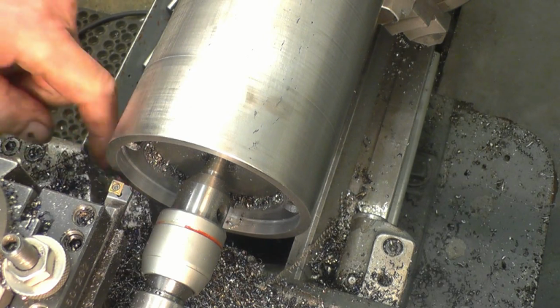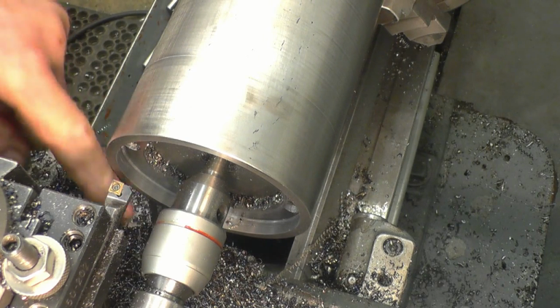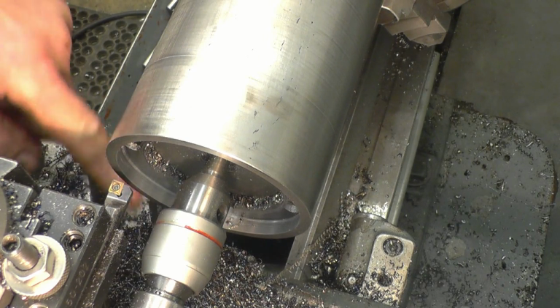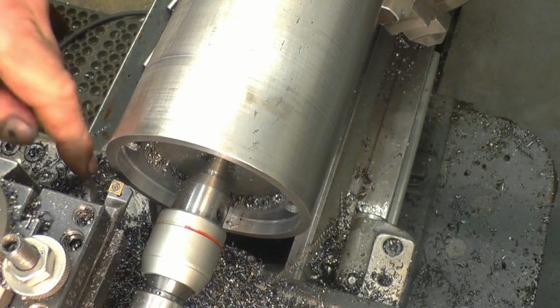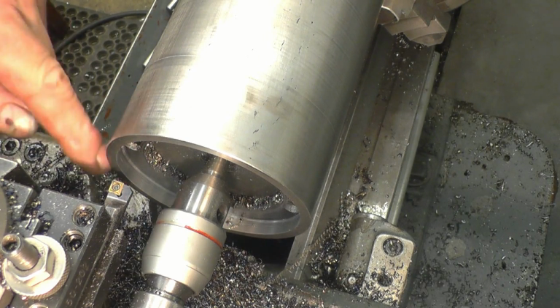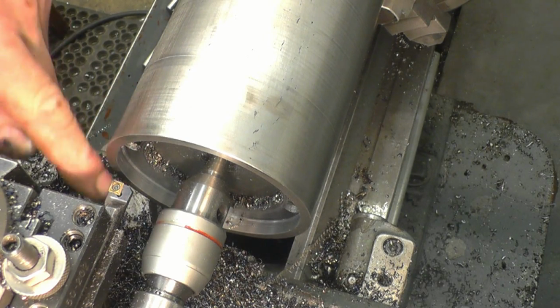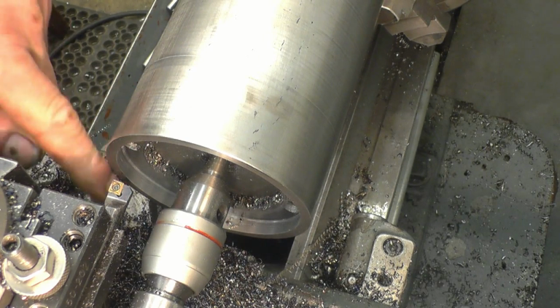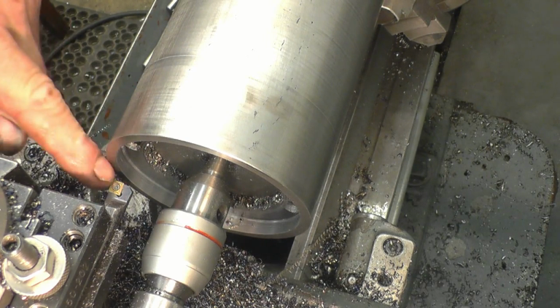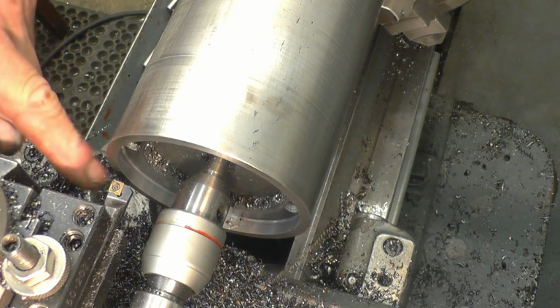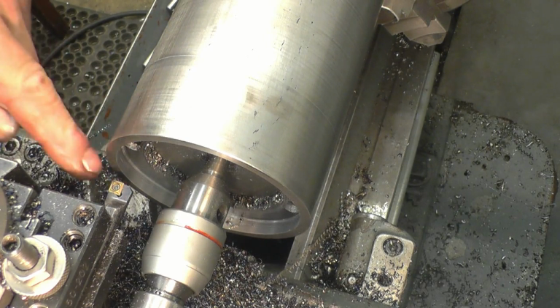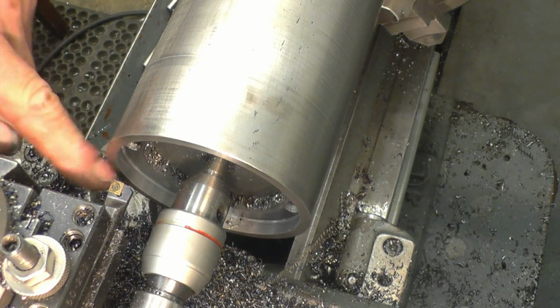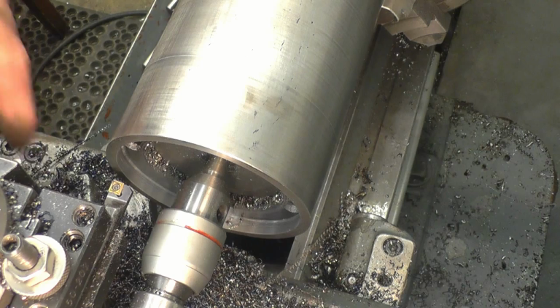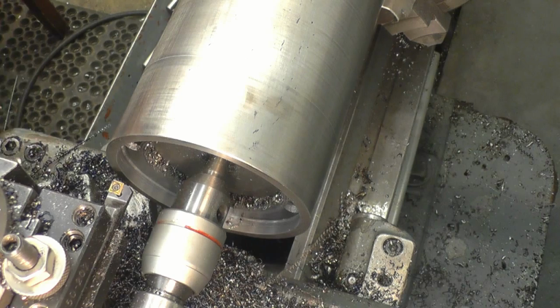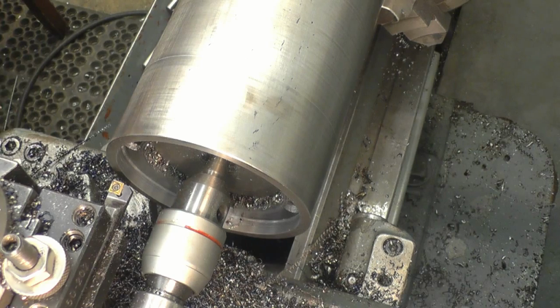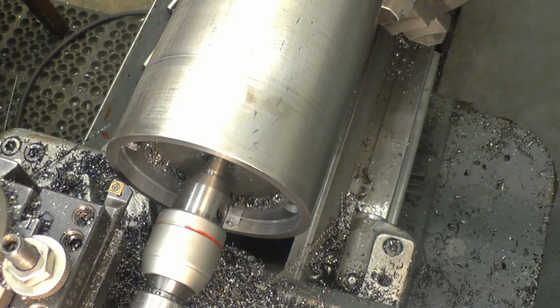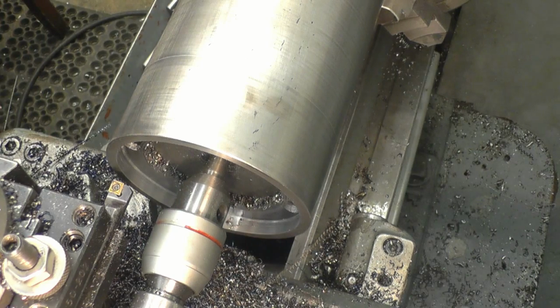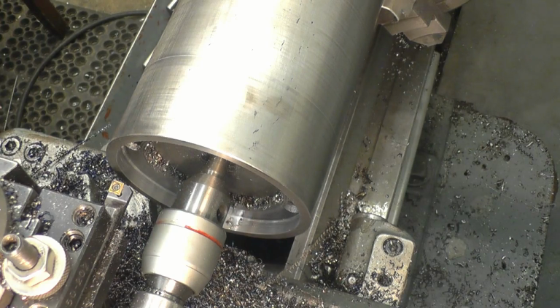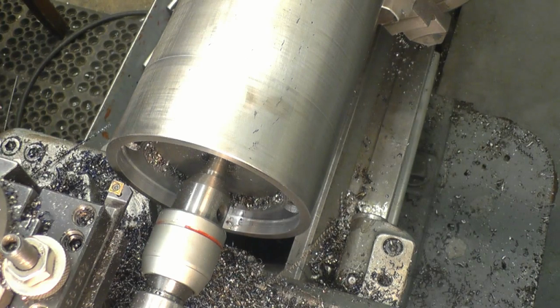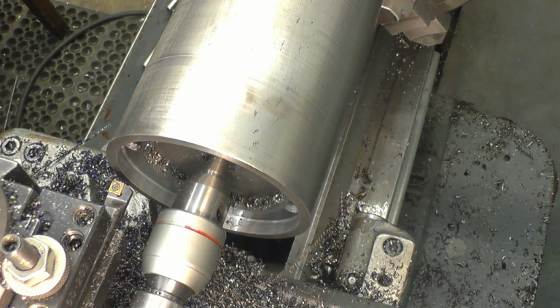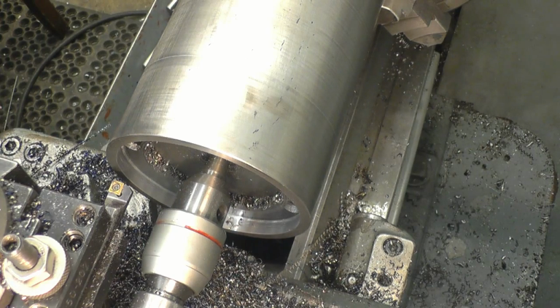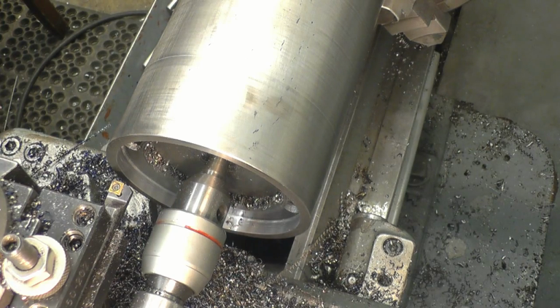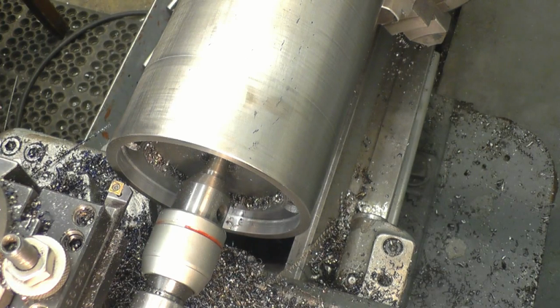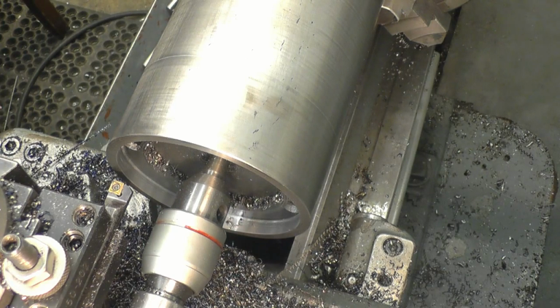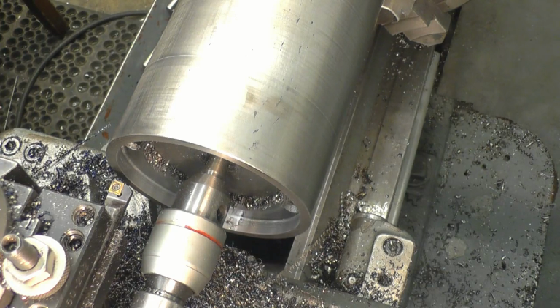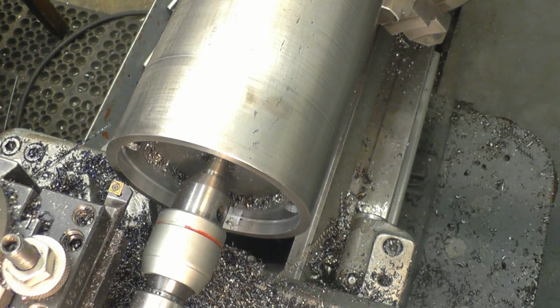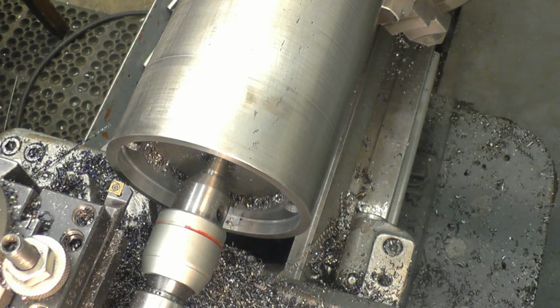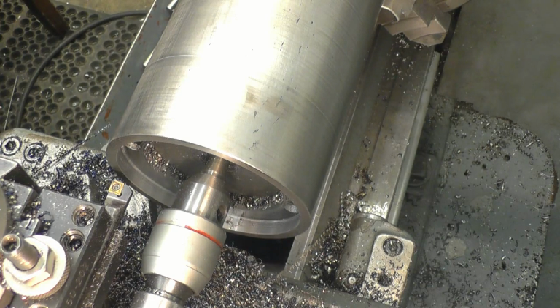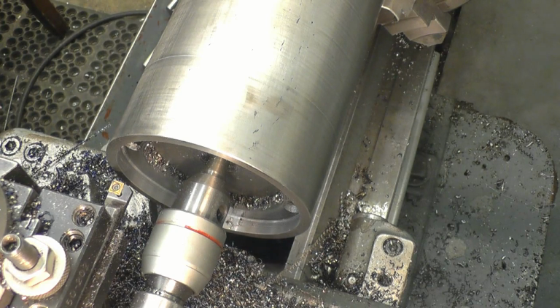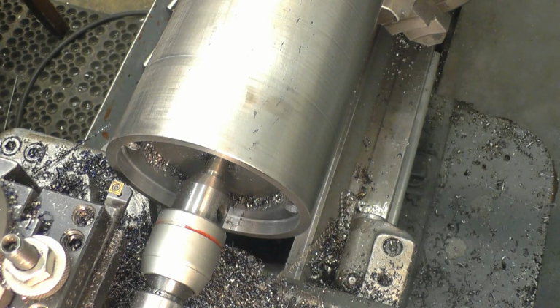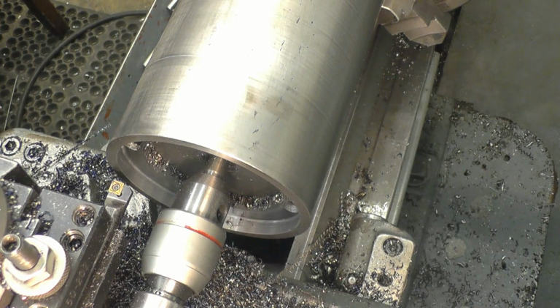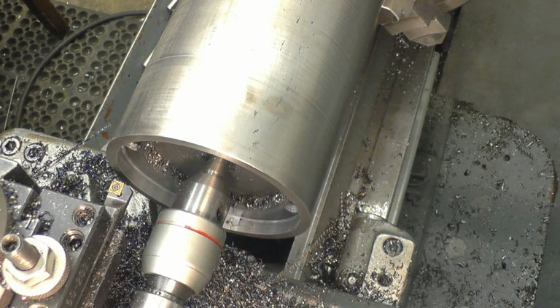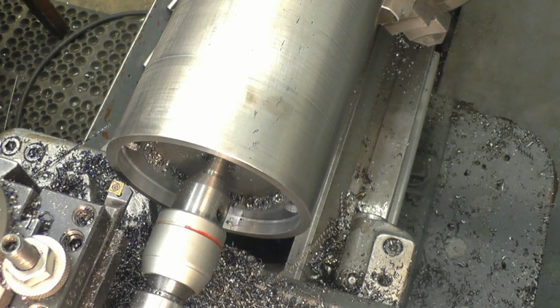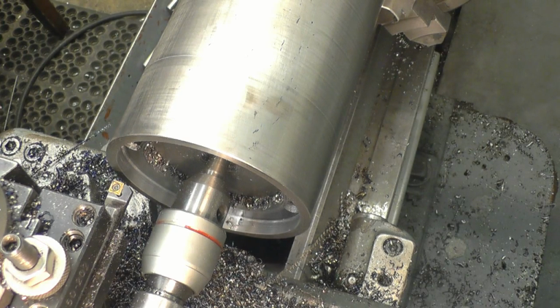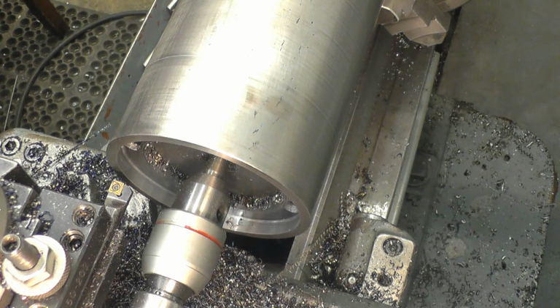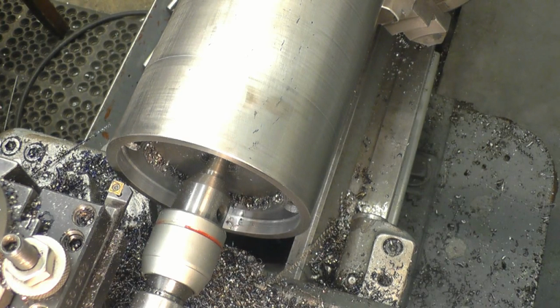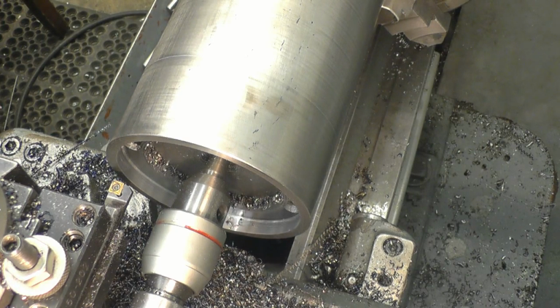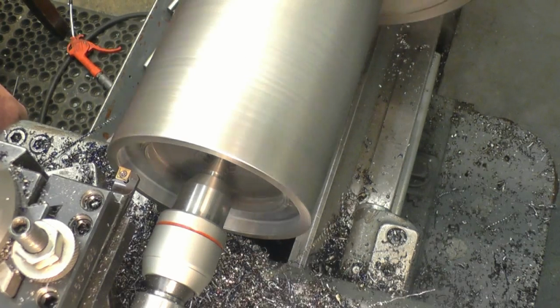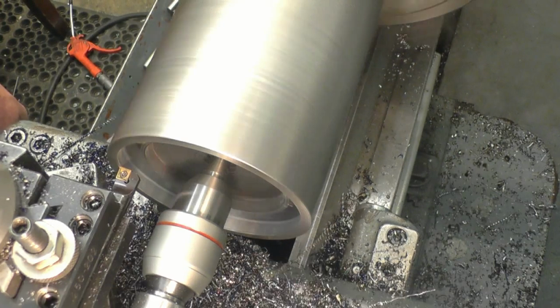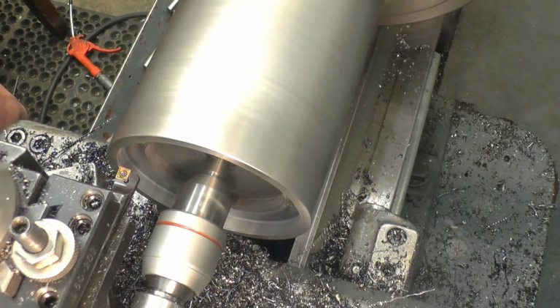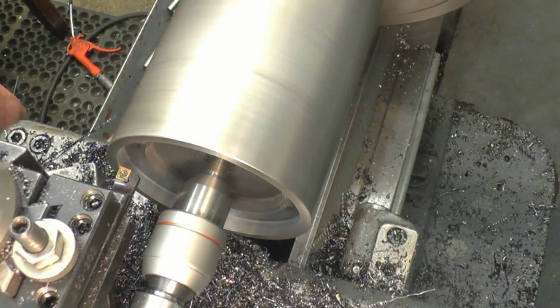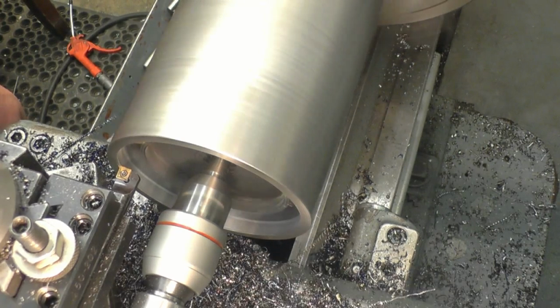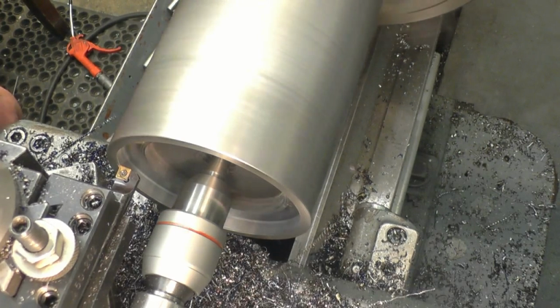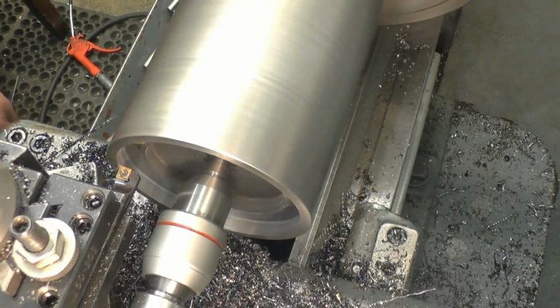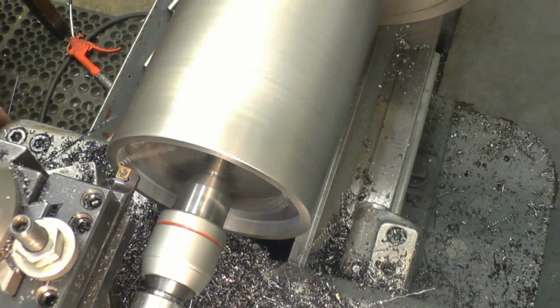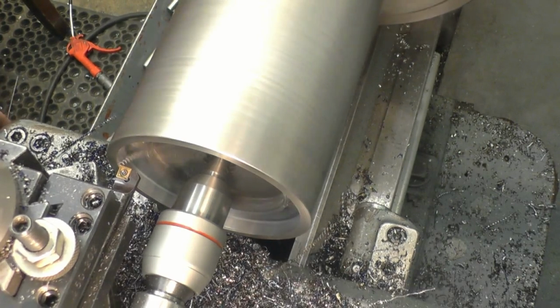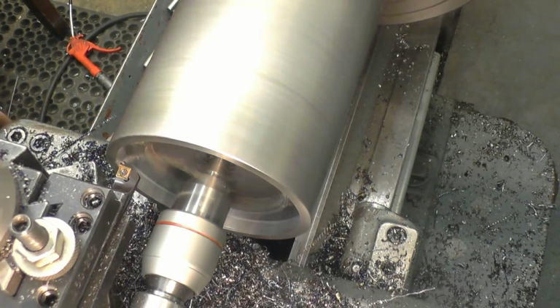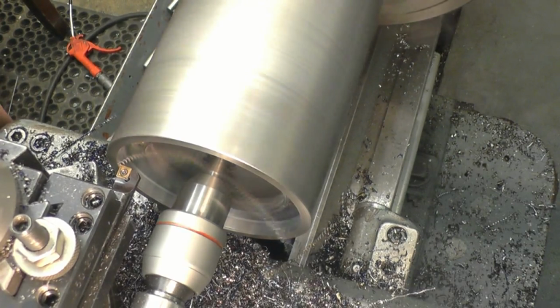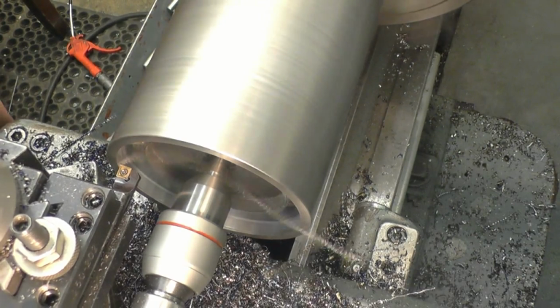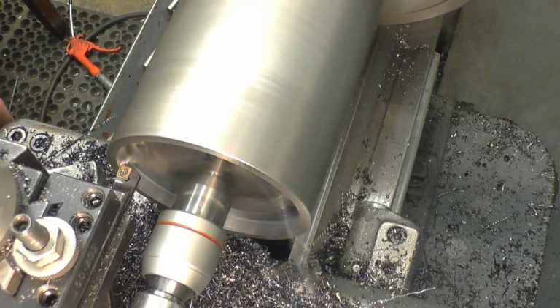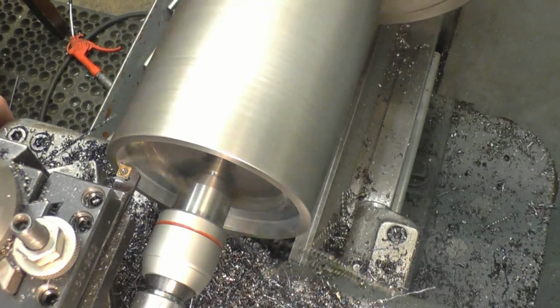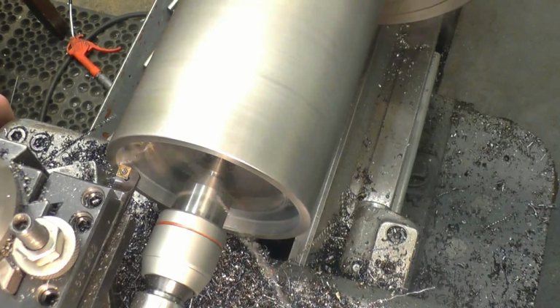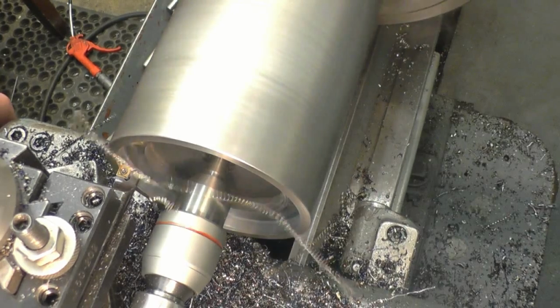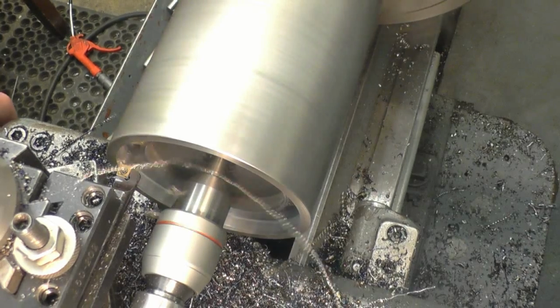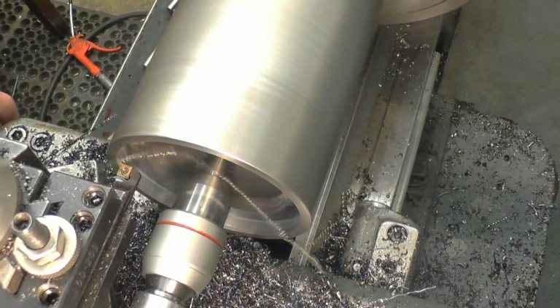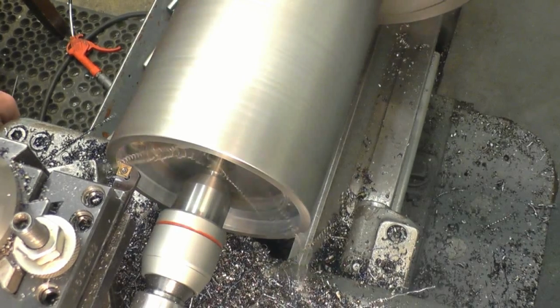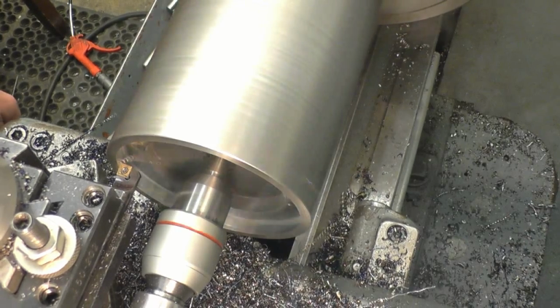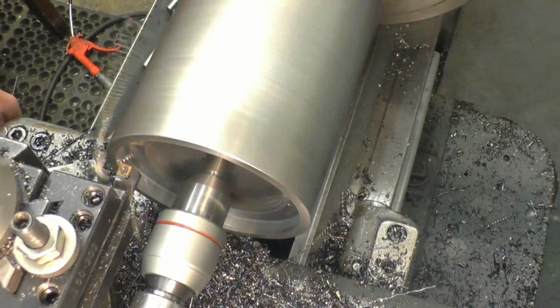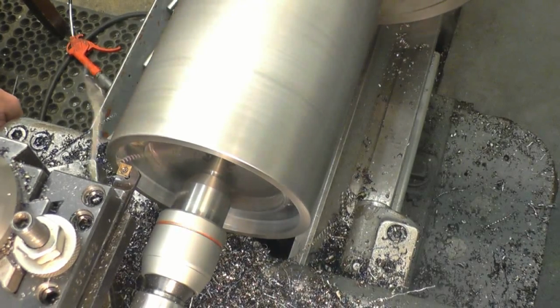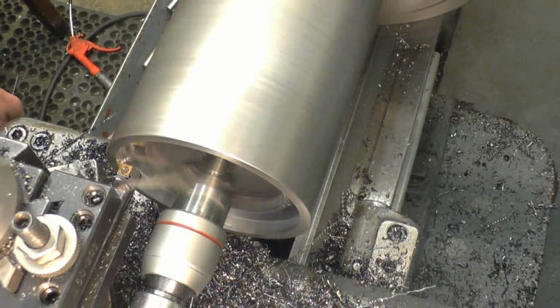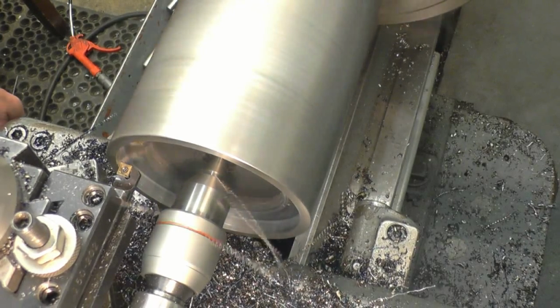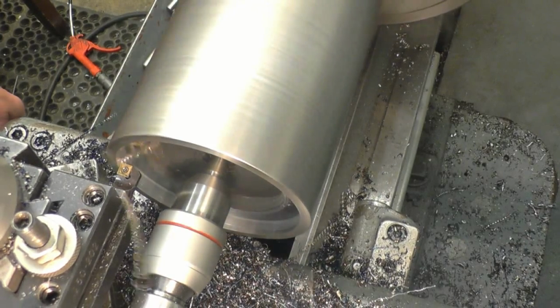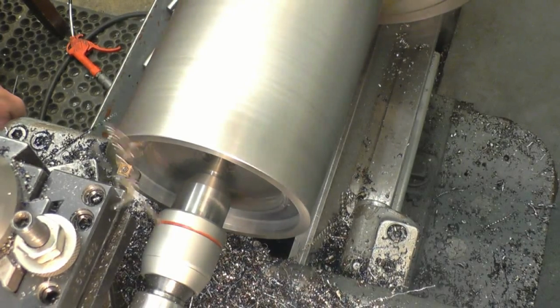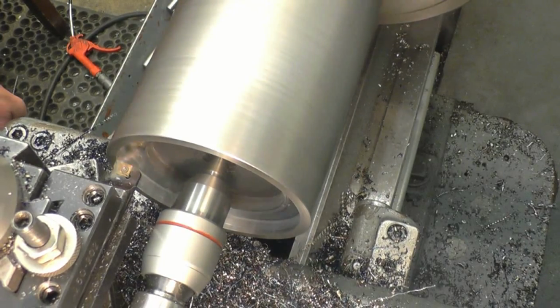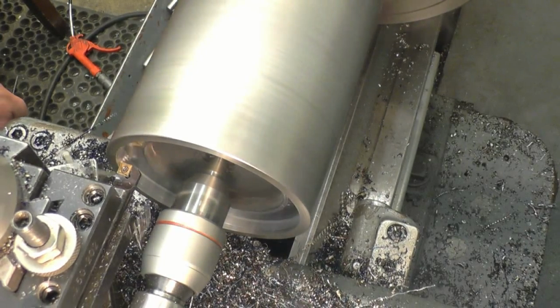I'll just turn that chip round. That's why I put it a lot cleaner.